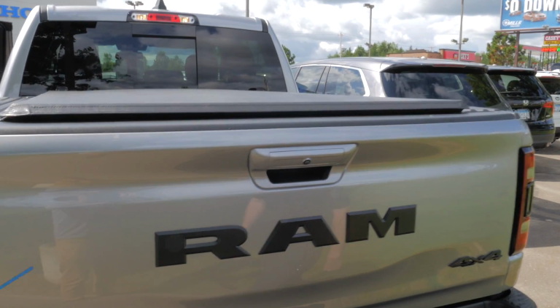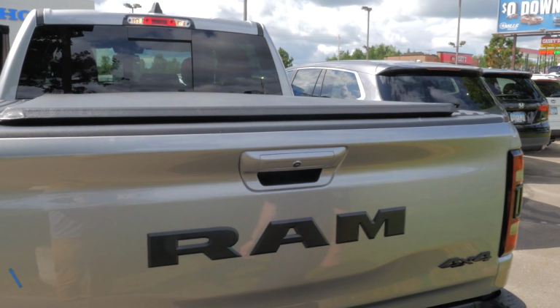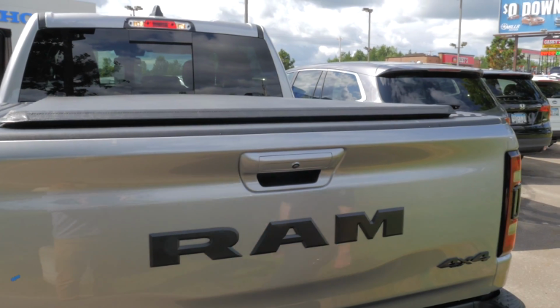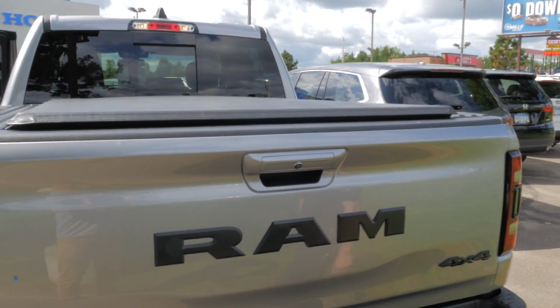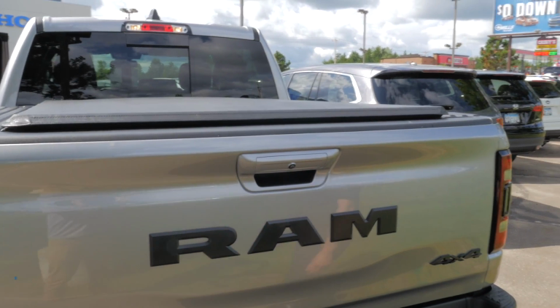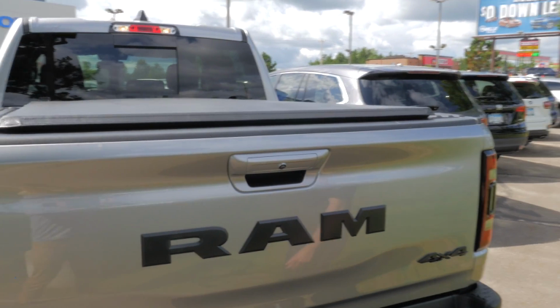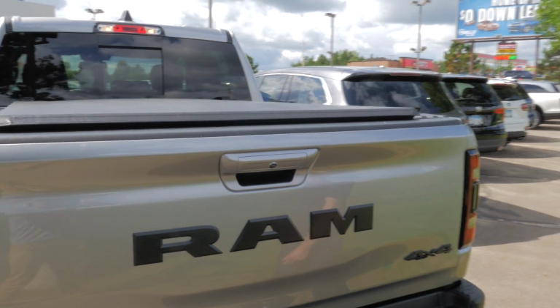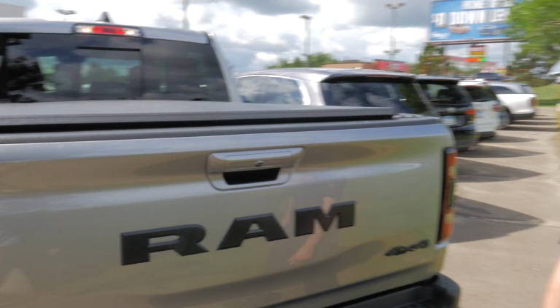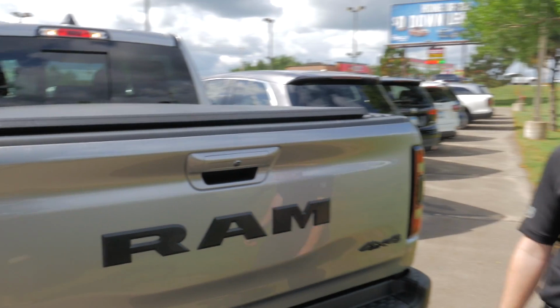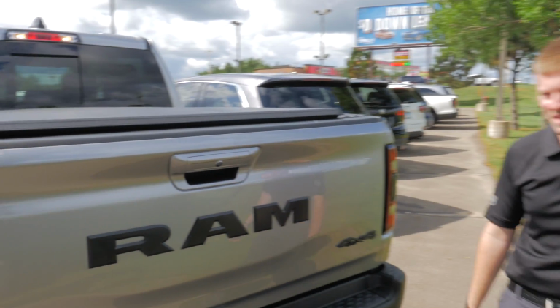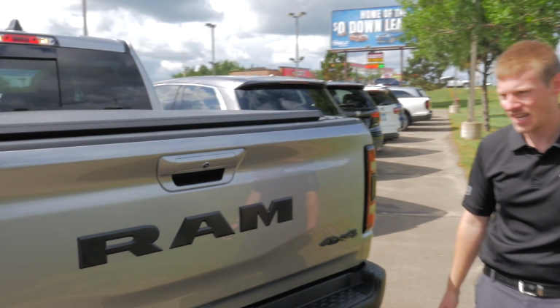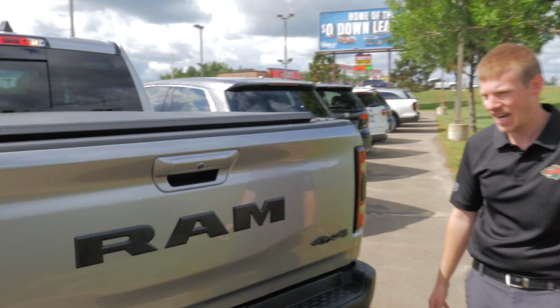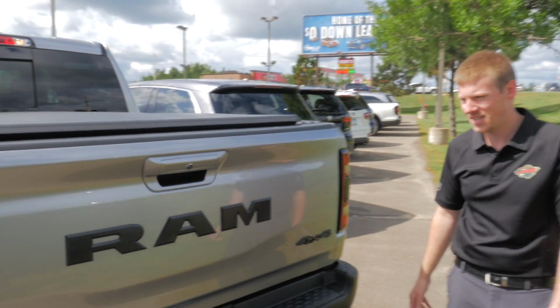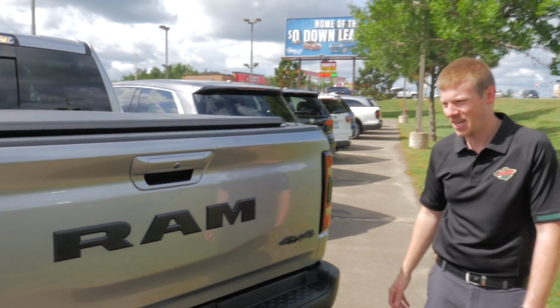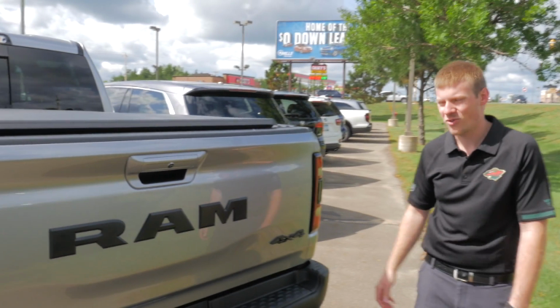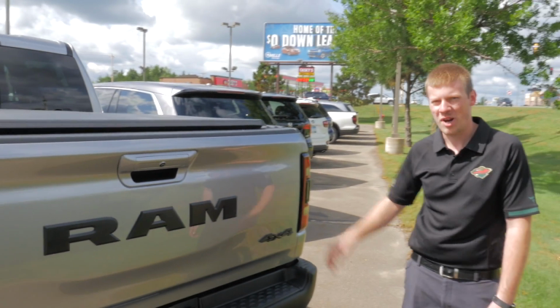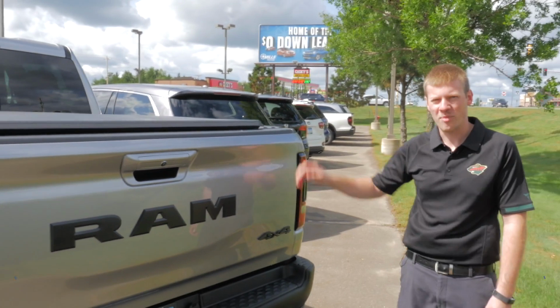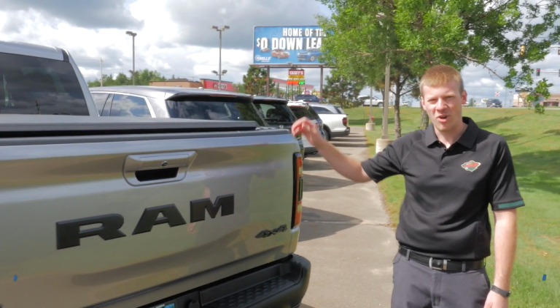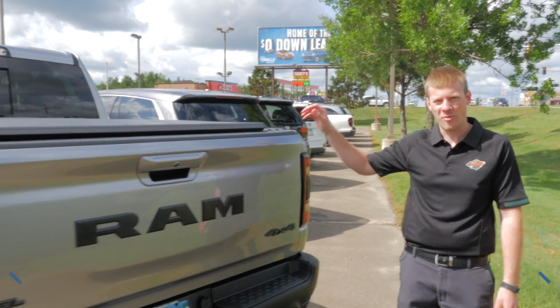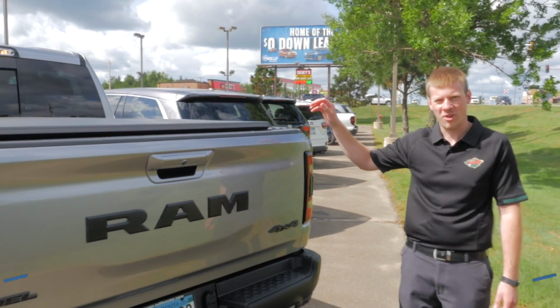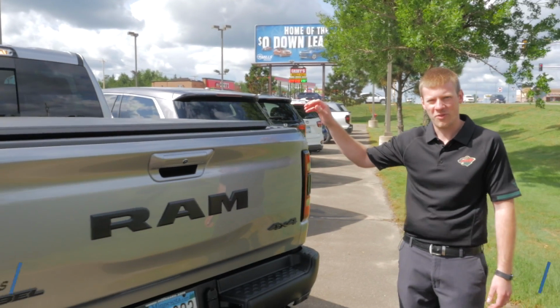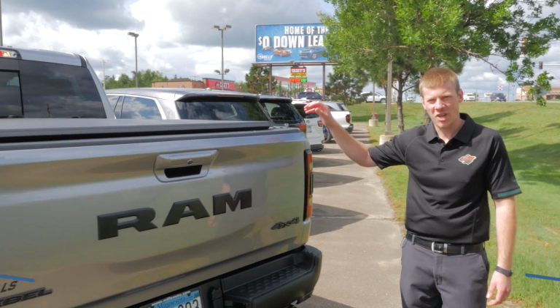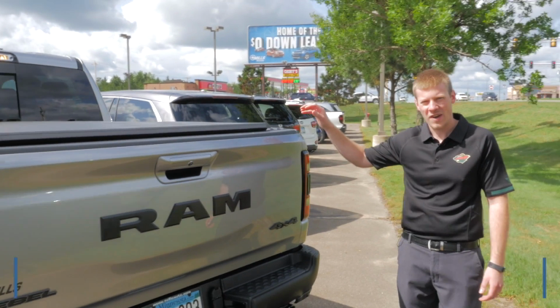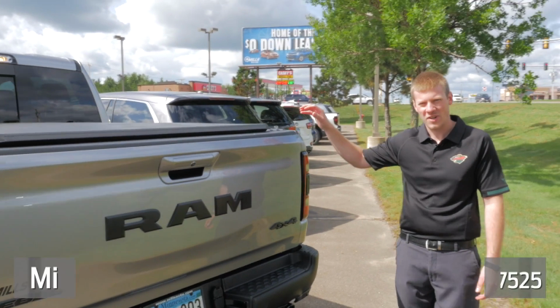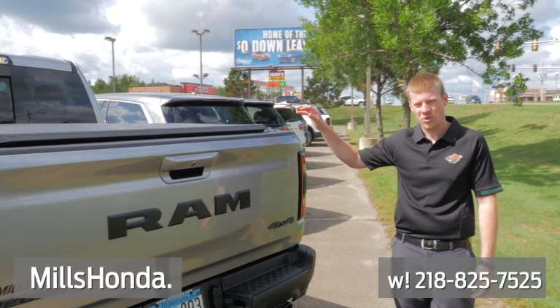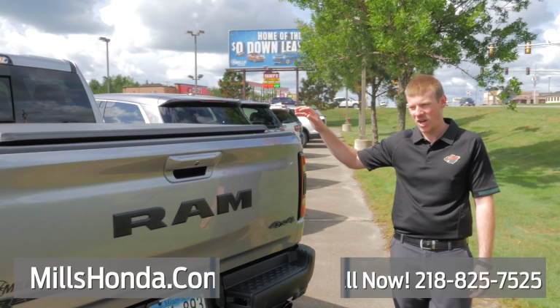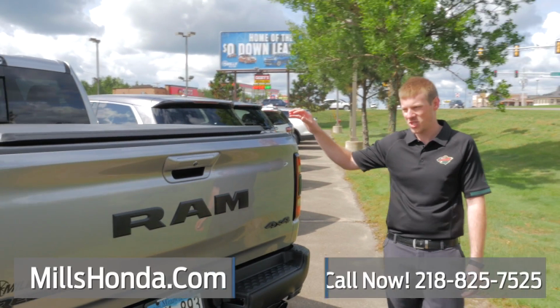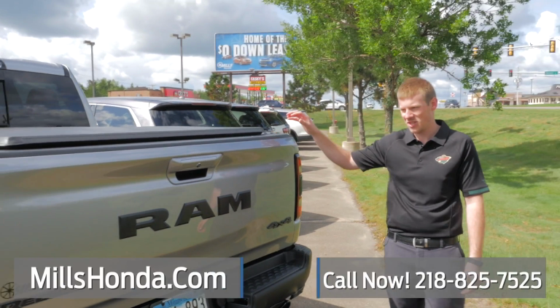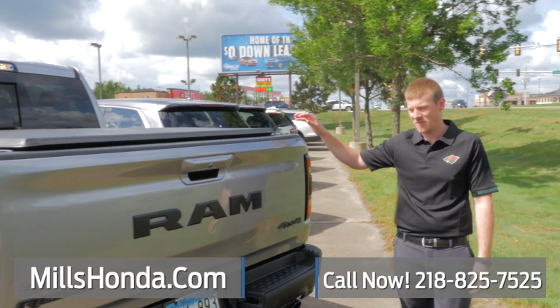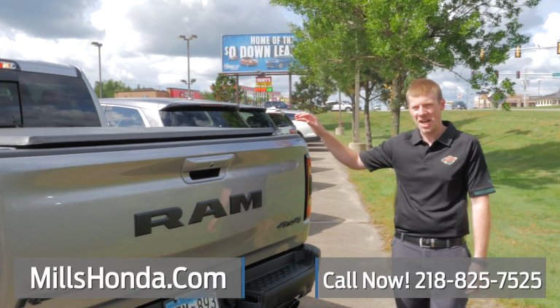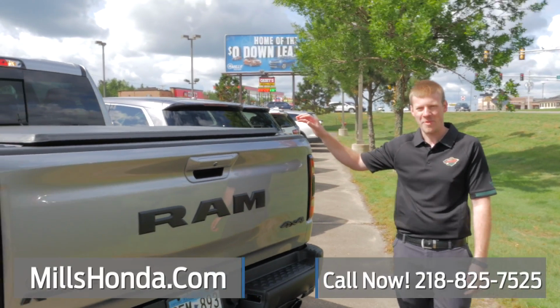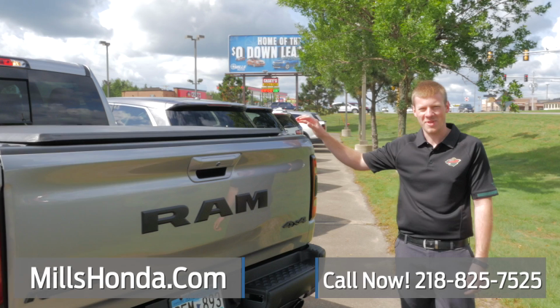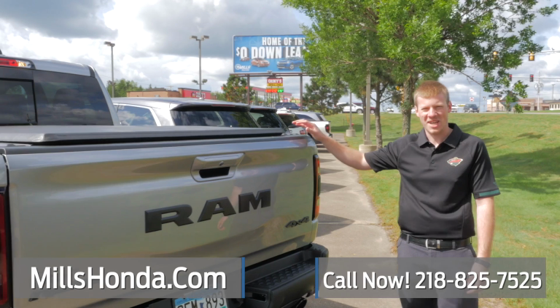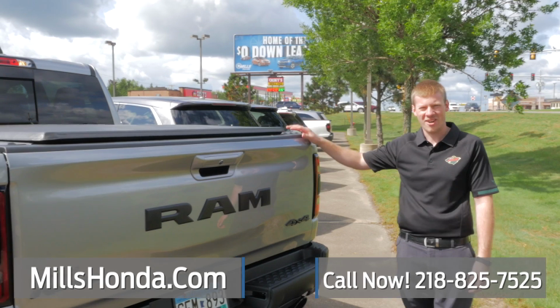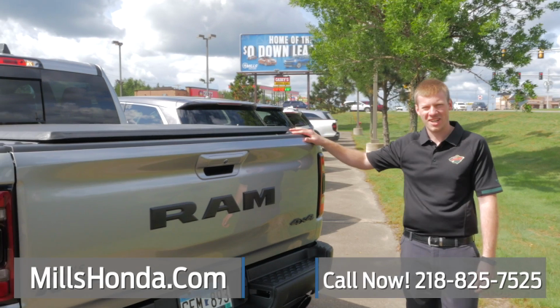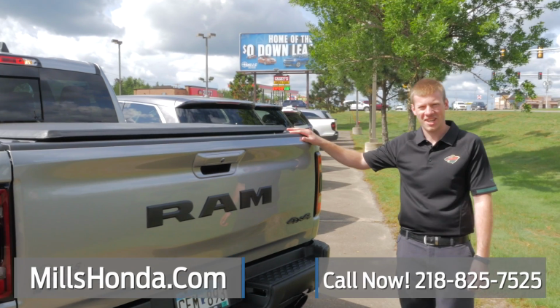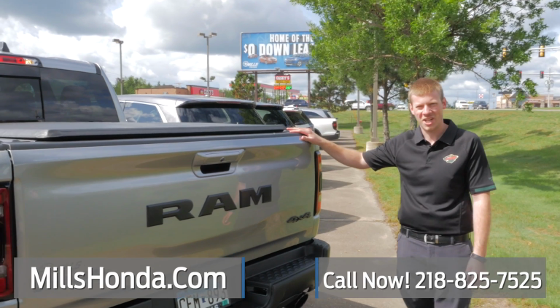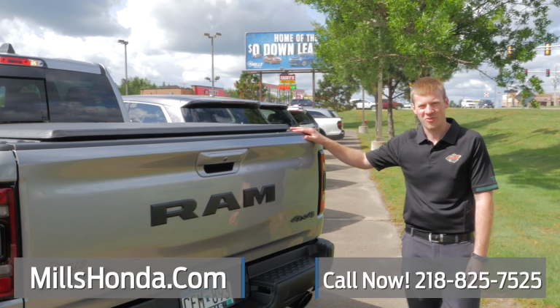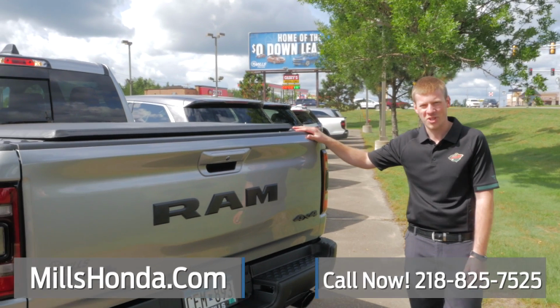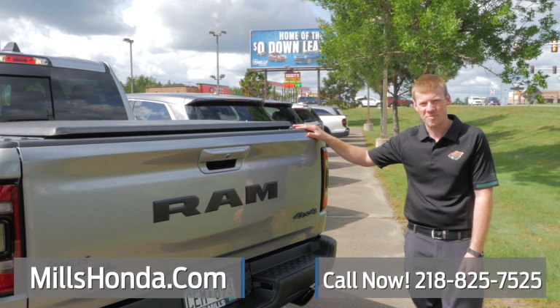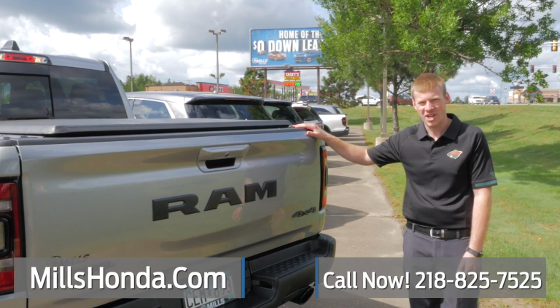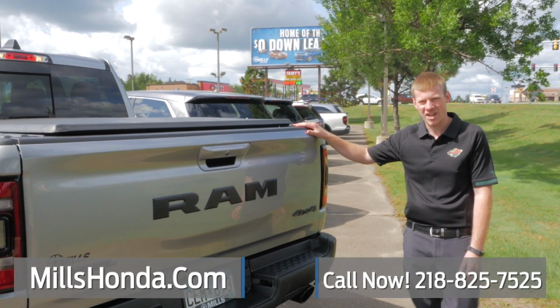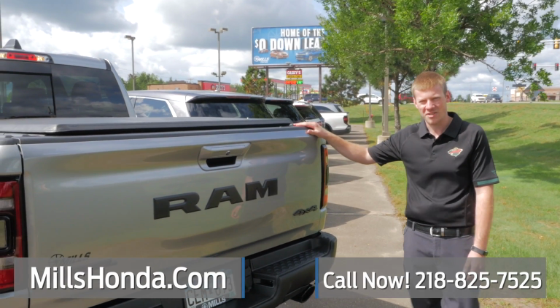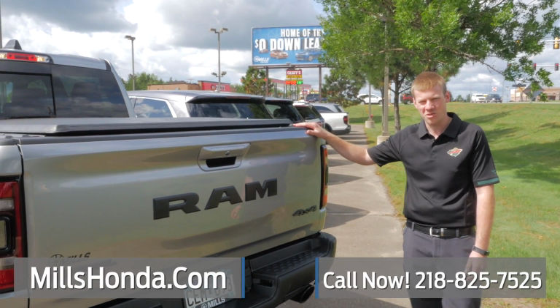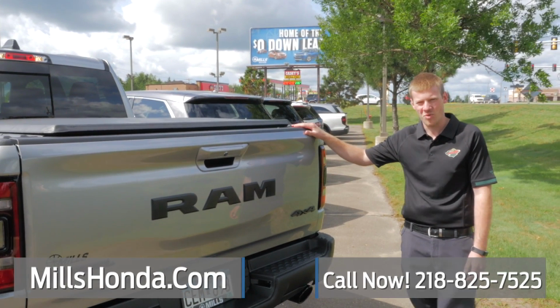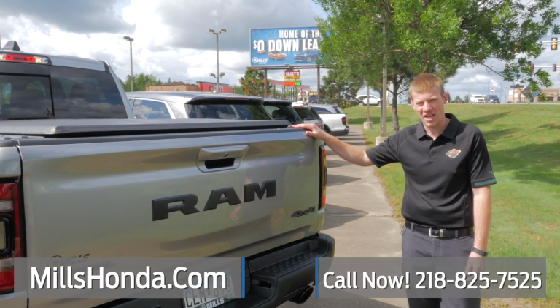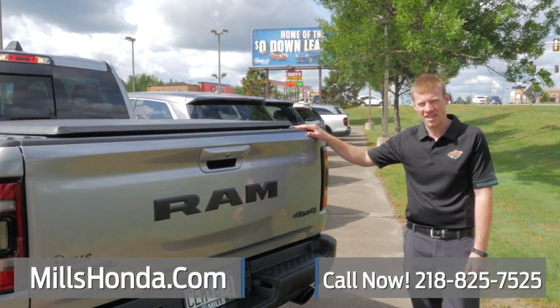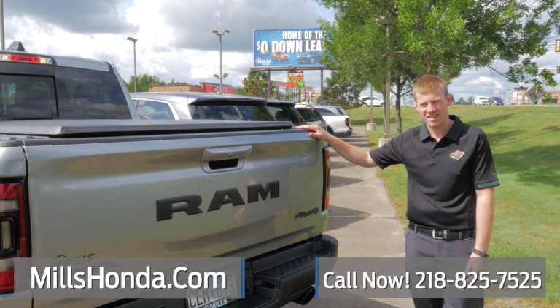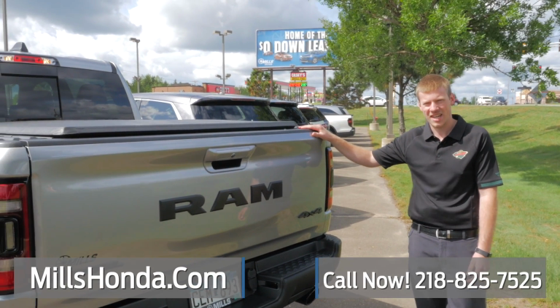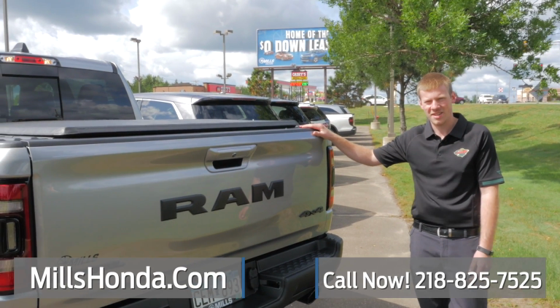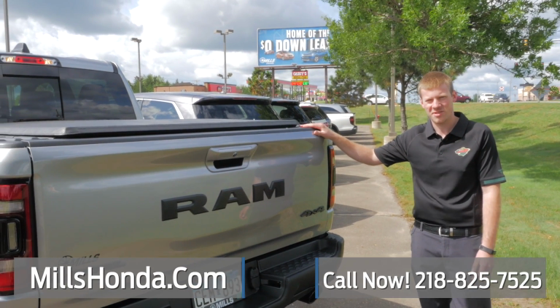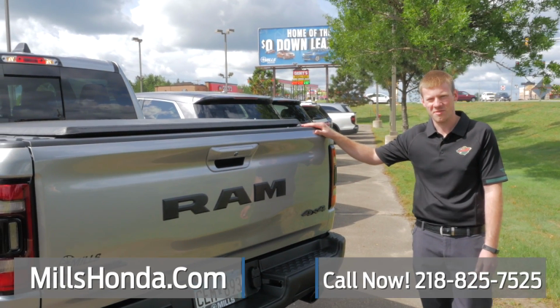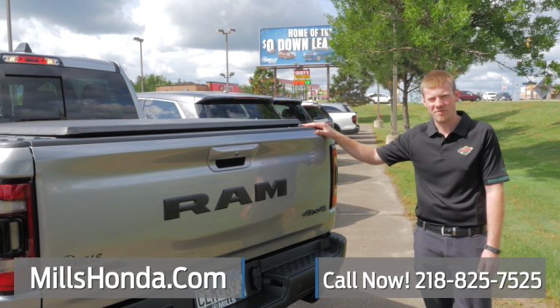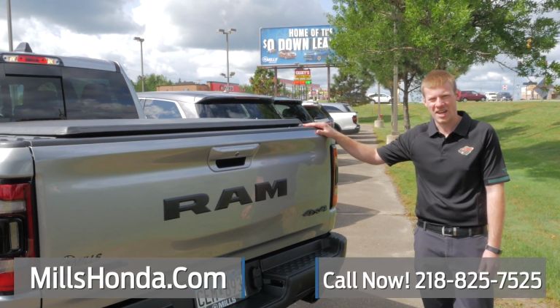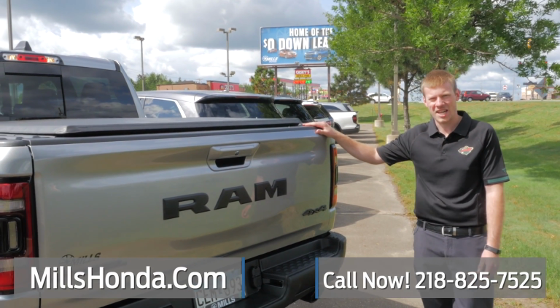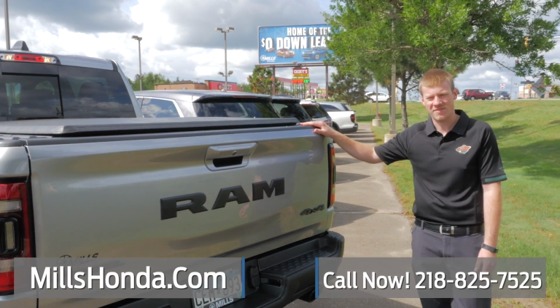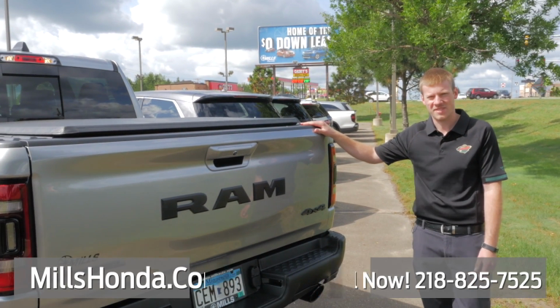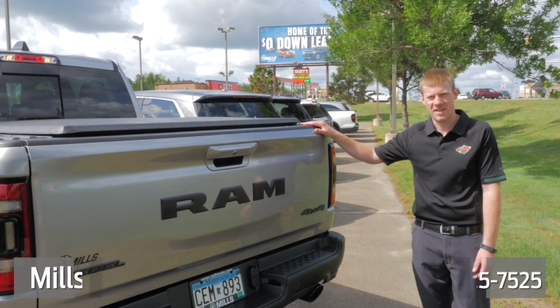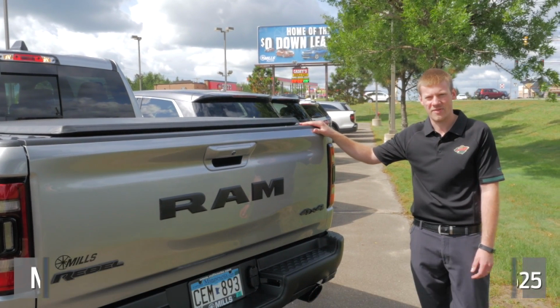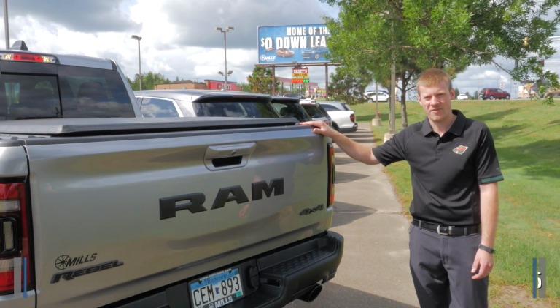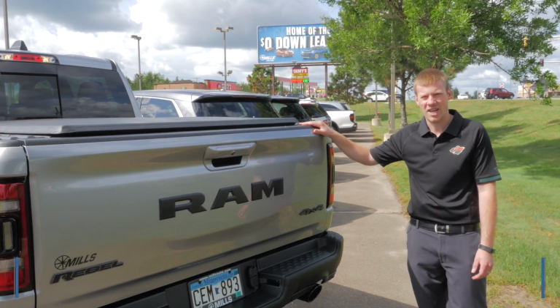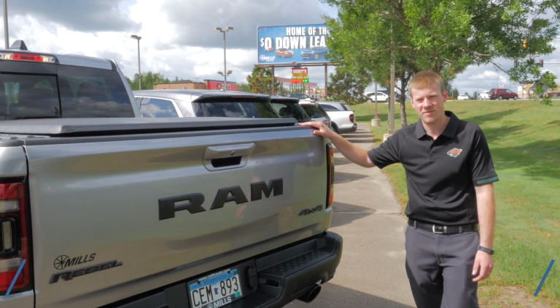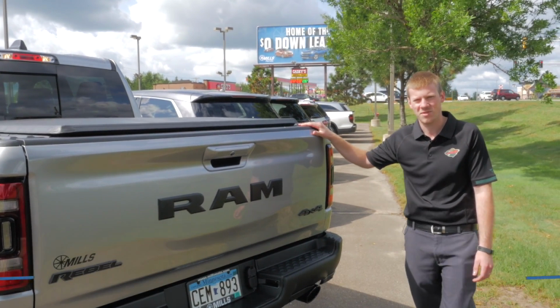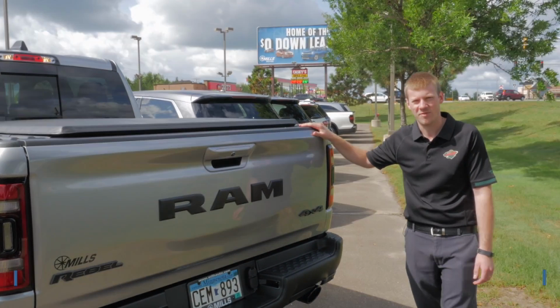Yeah, this is a 2019 Ram Rebel. If you have any questions, my name is Eric and you can reach me here at 218-825-7525.